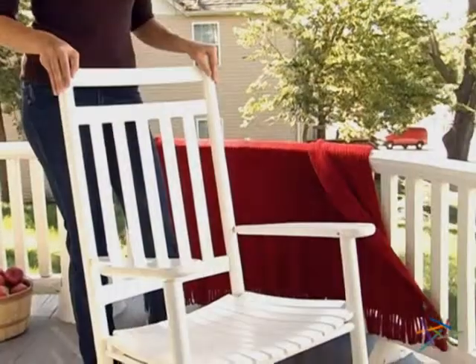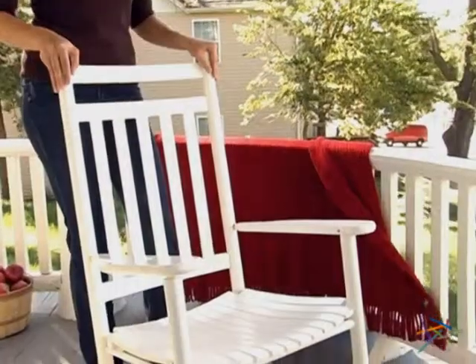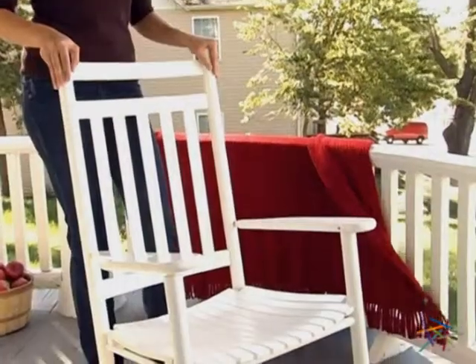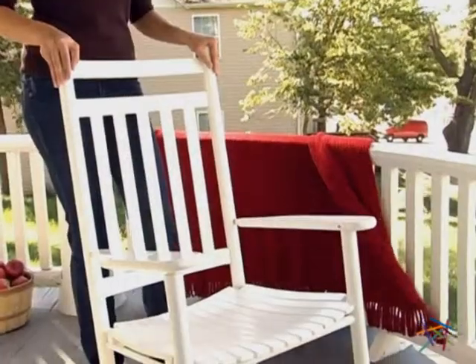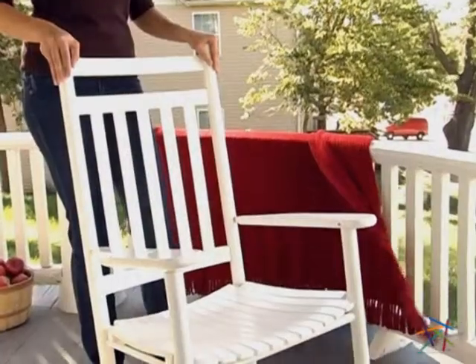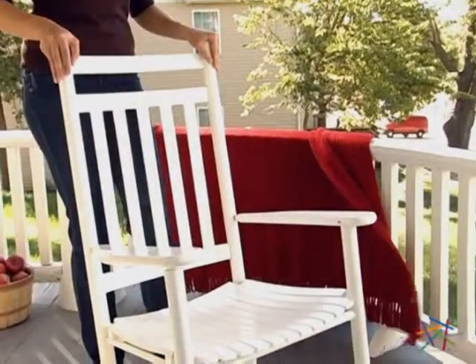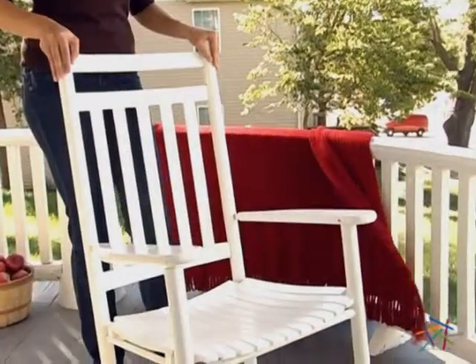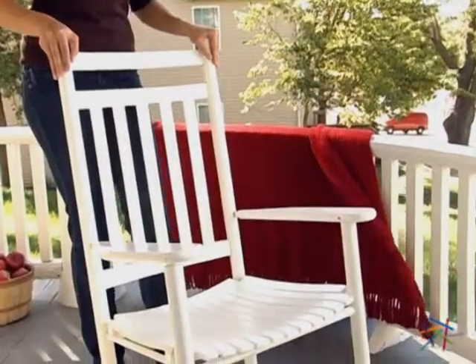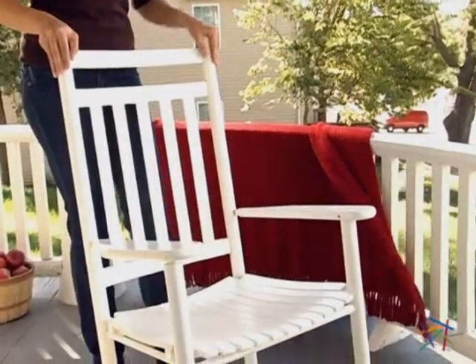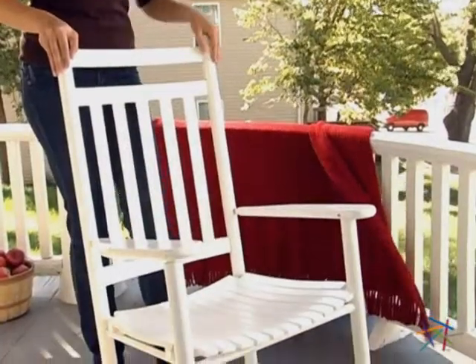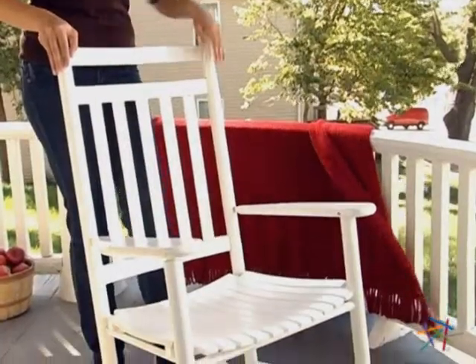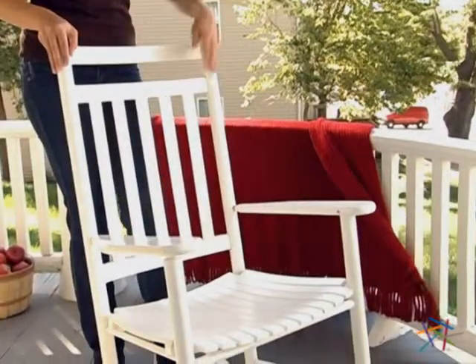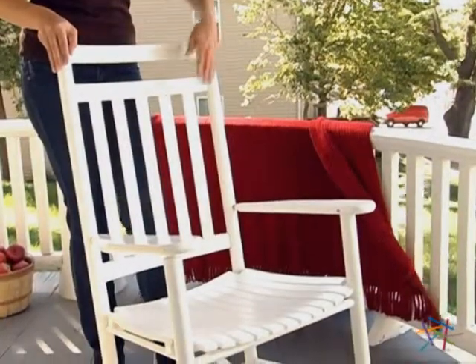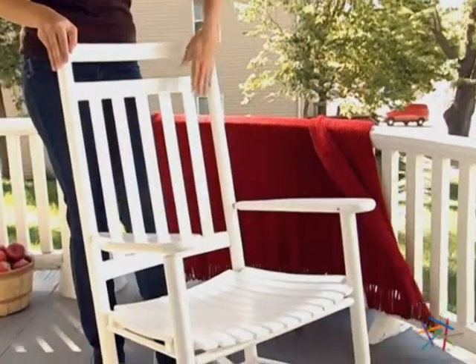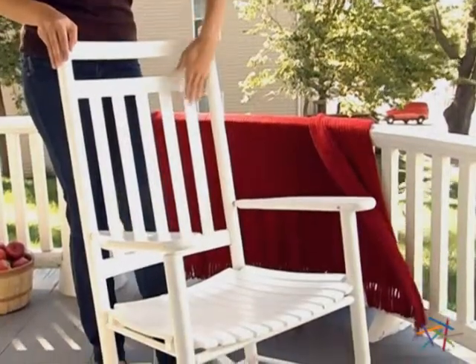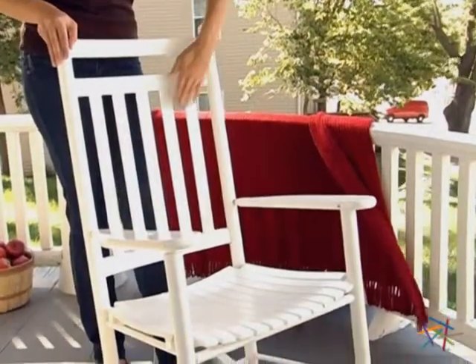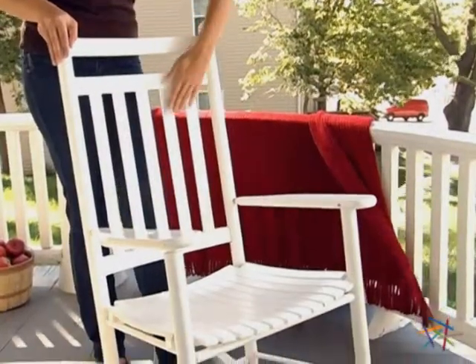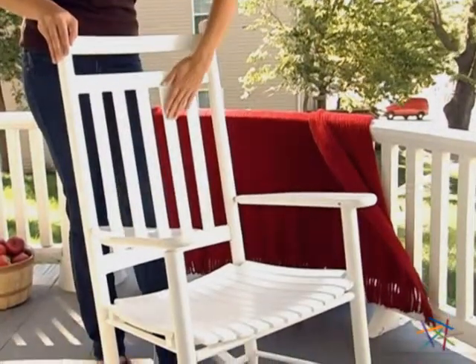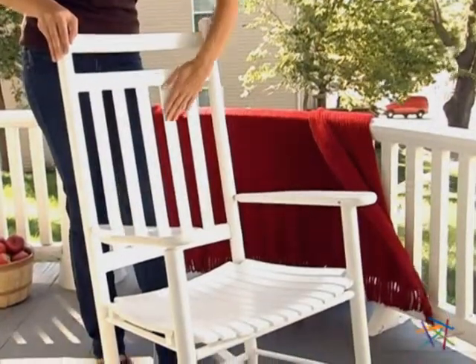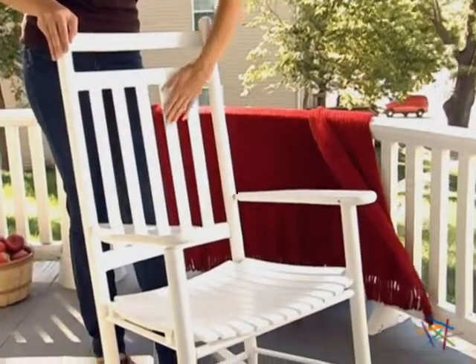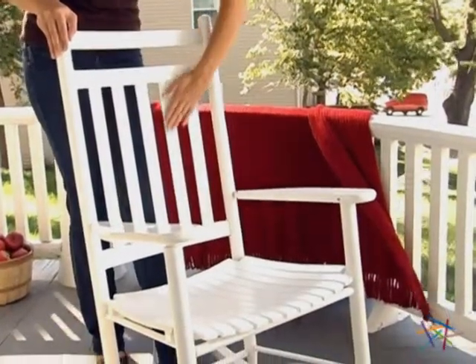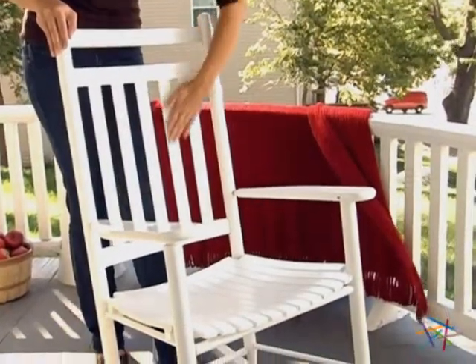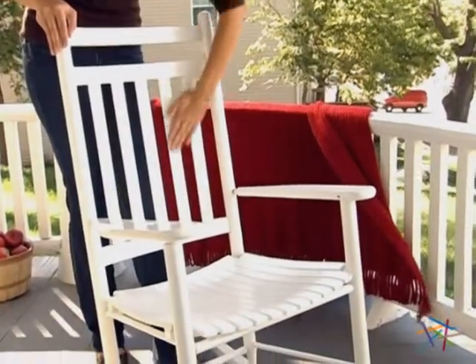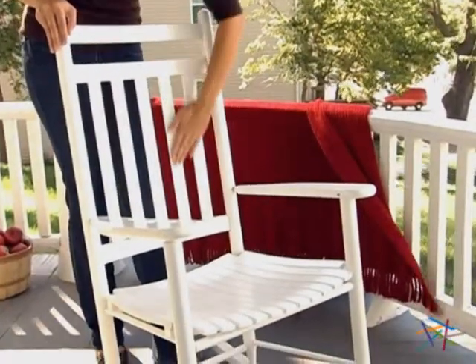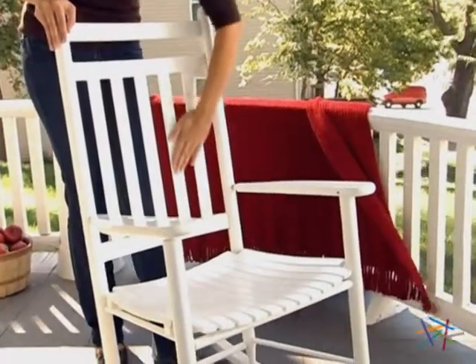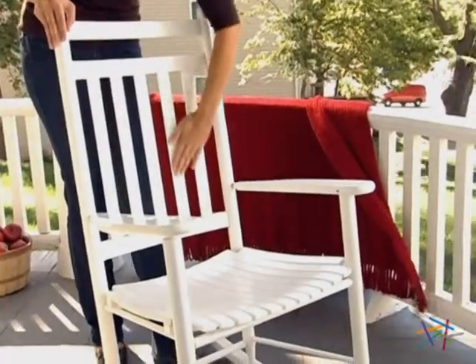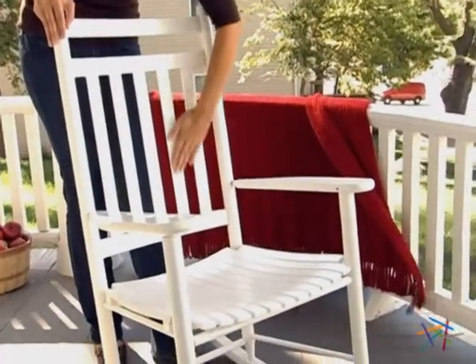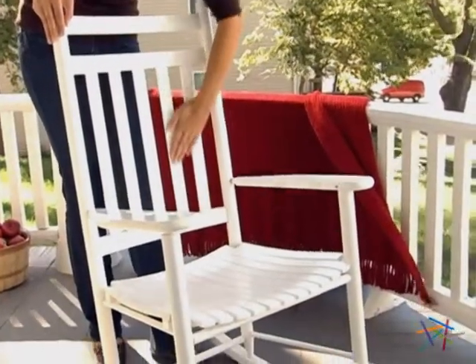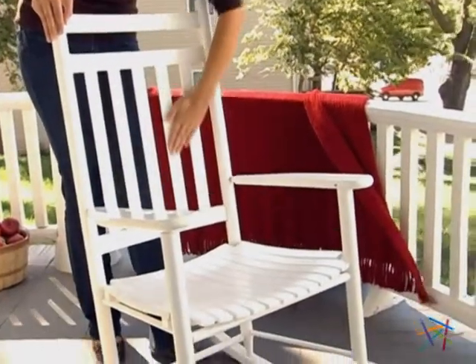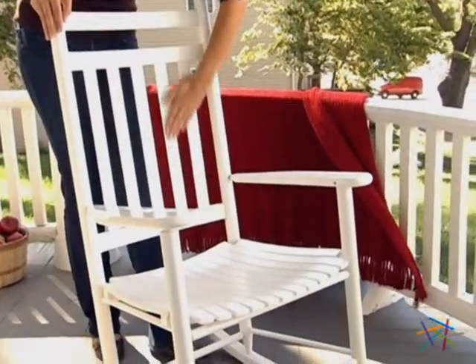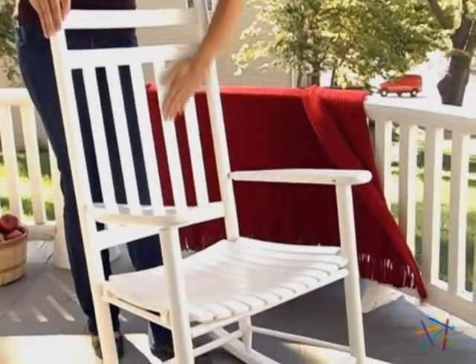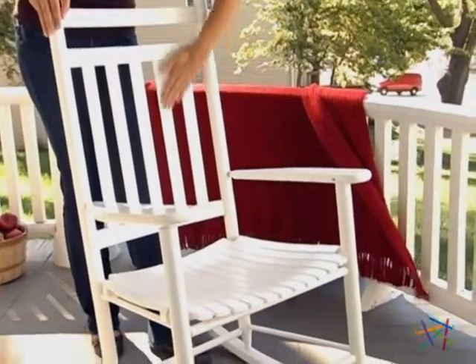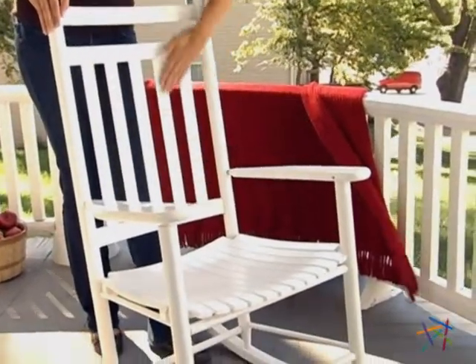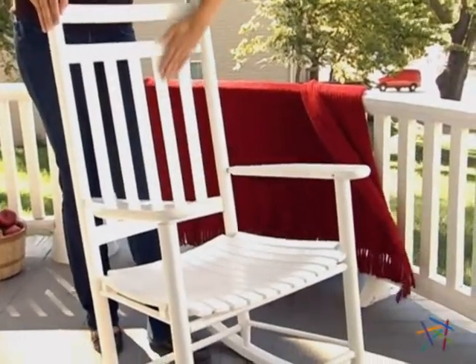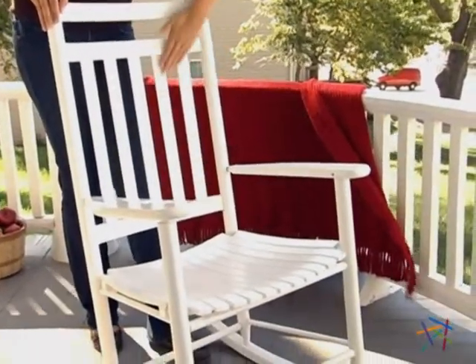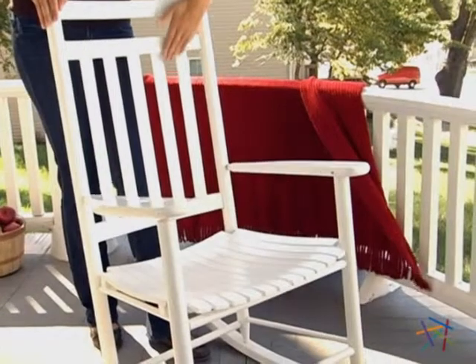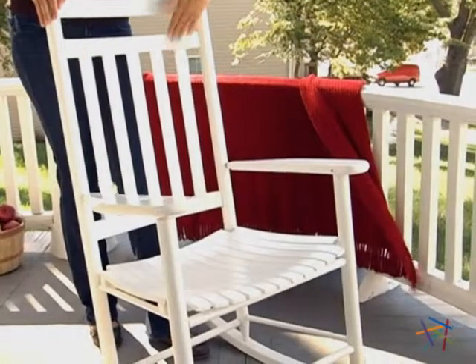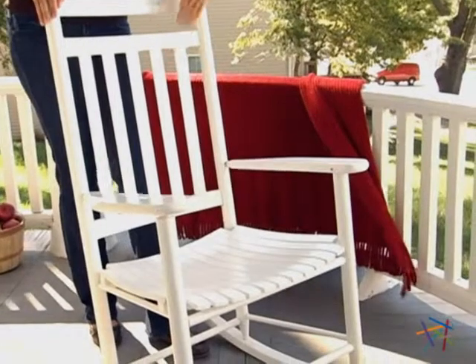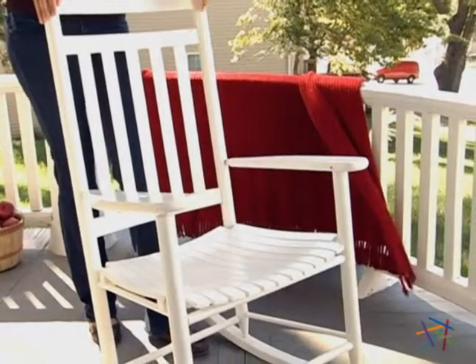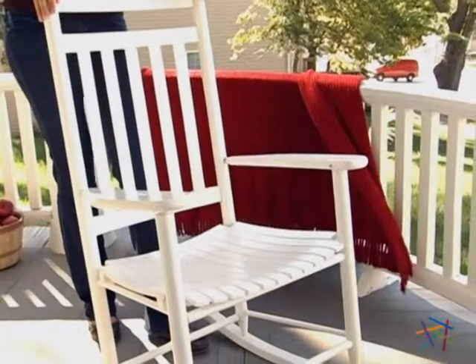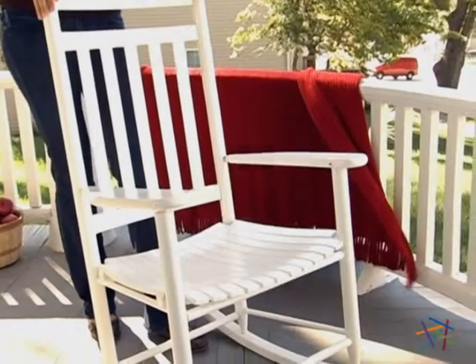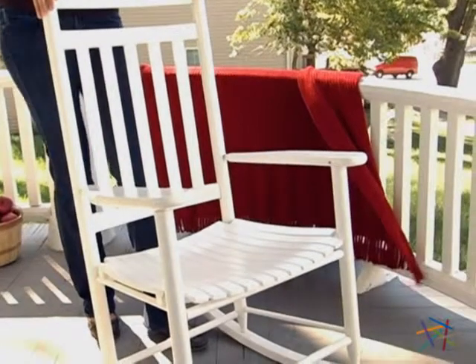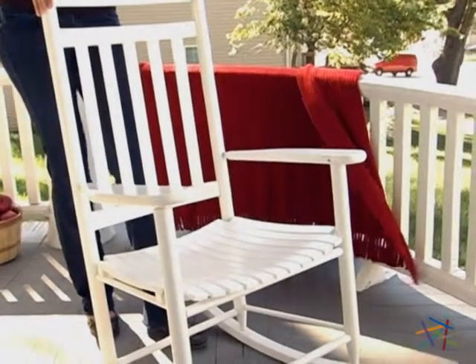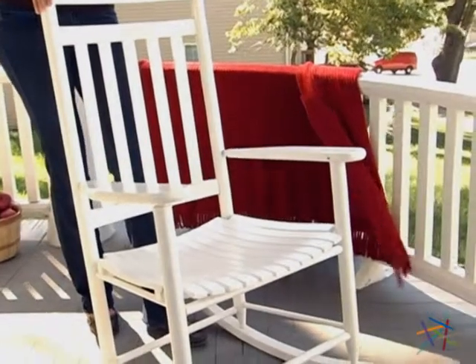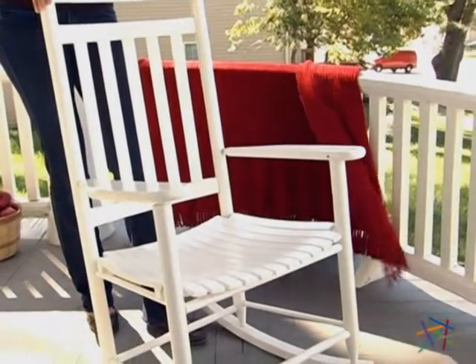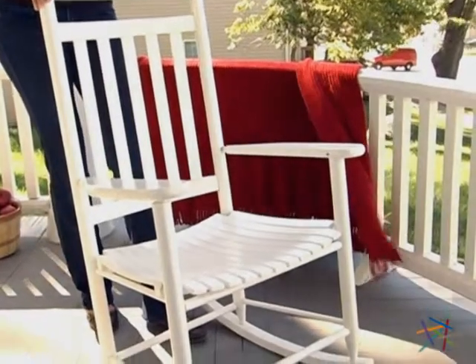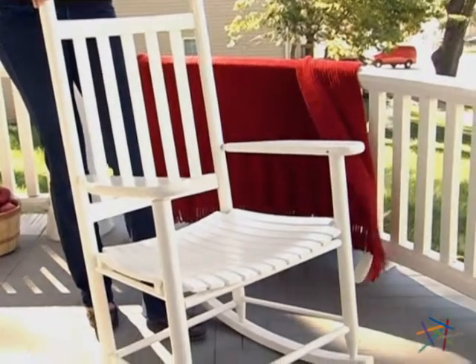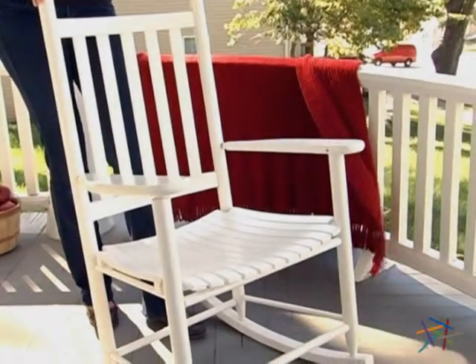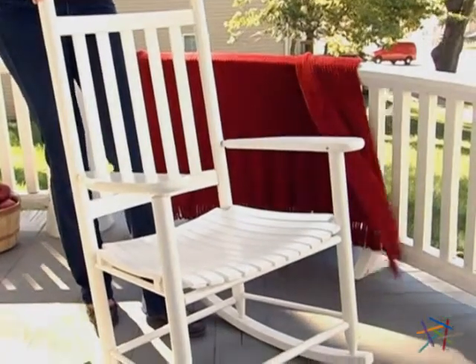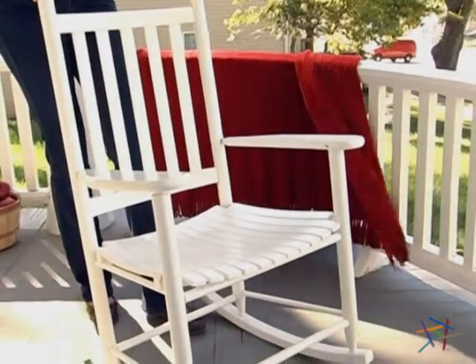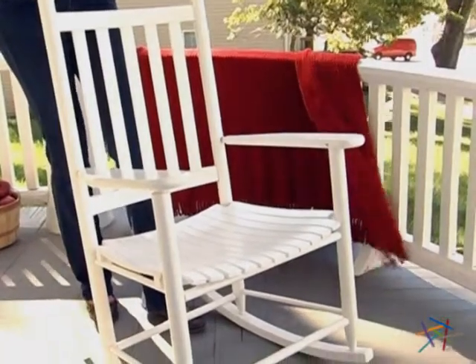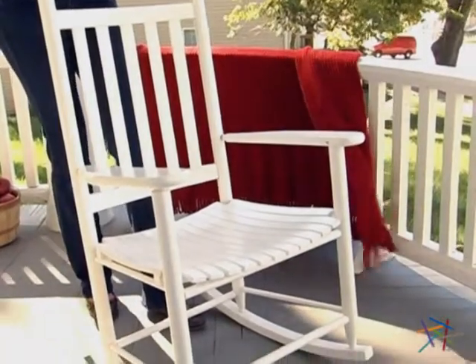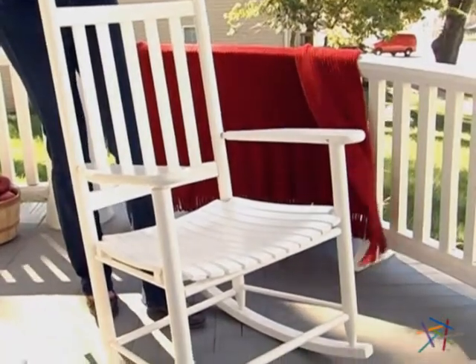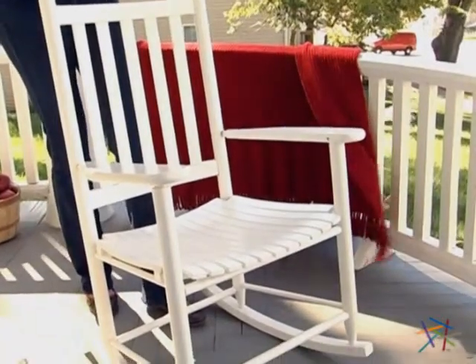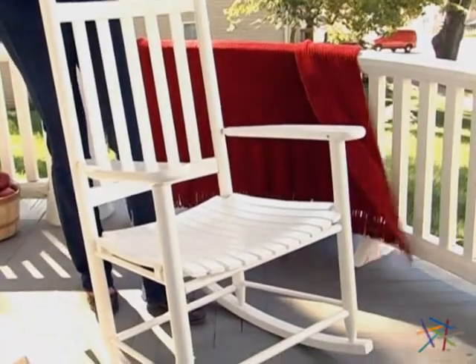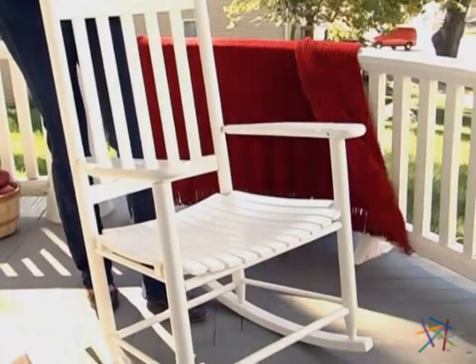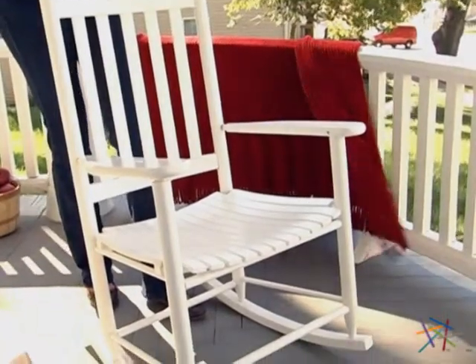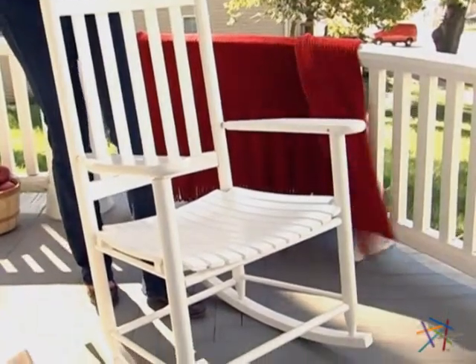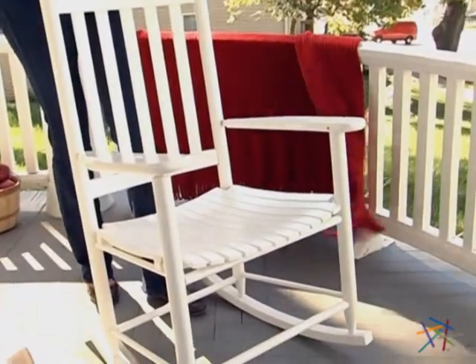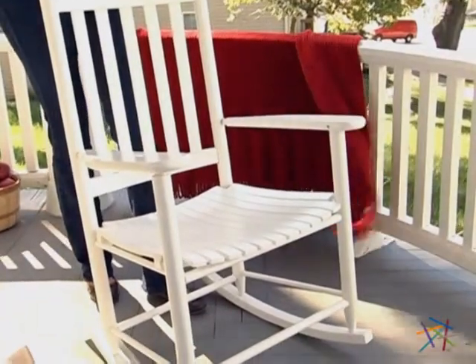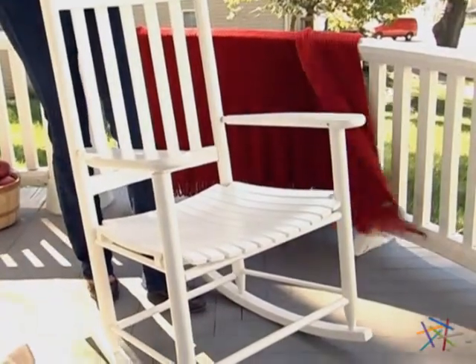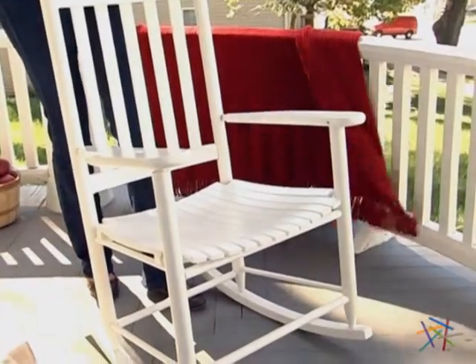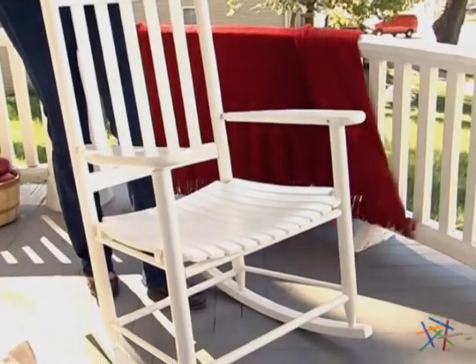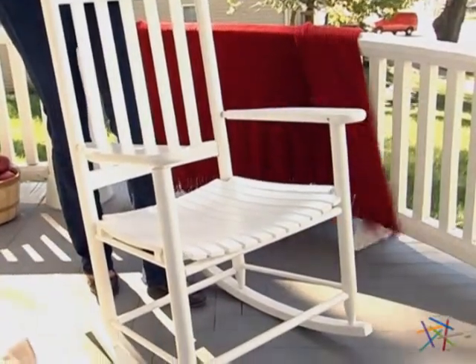Constructed of durable ash, this rocker is built to last, and the white finish protects the wood from the elements.